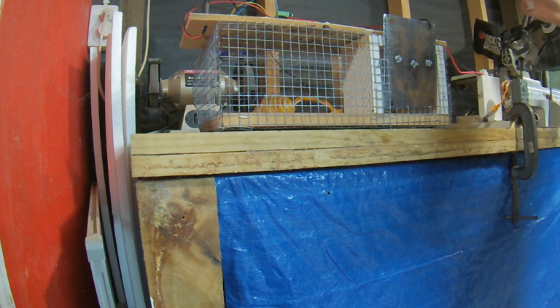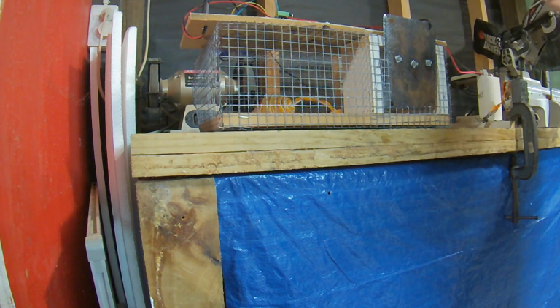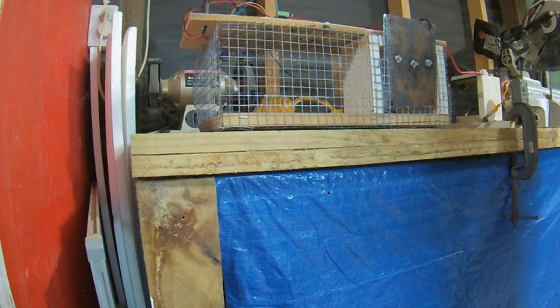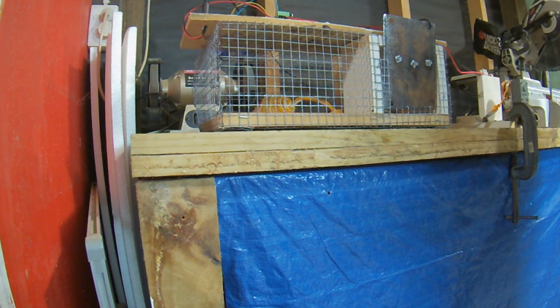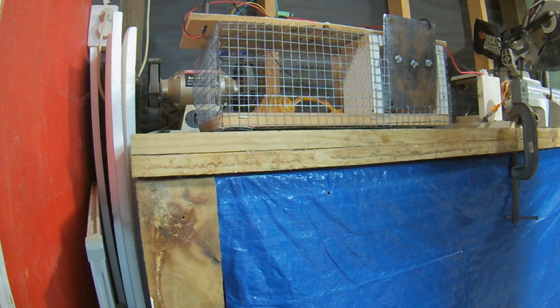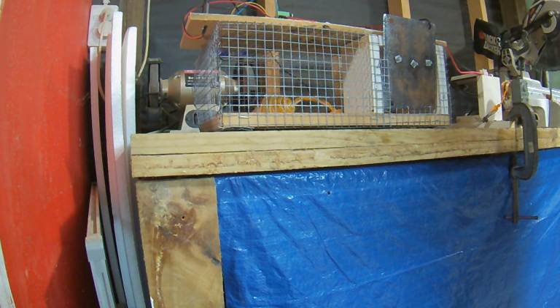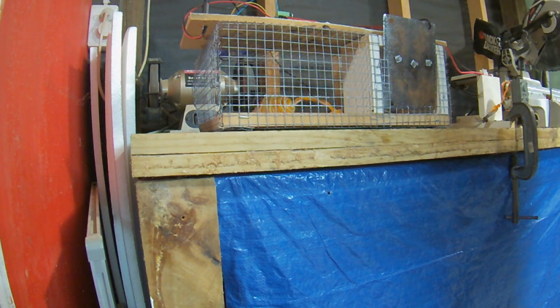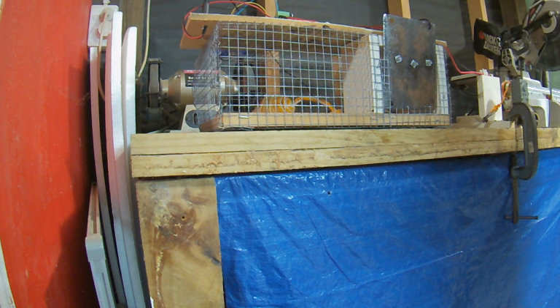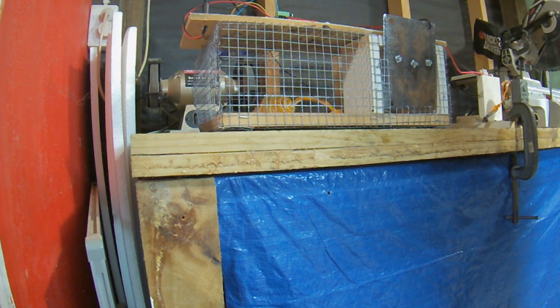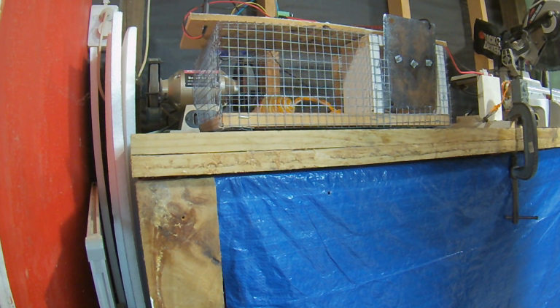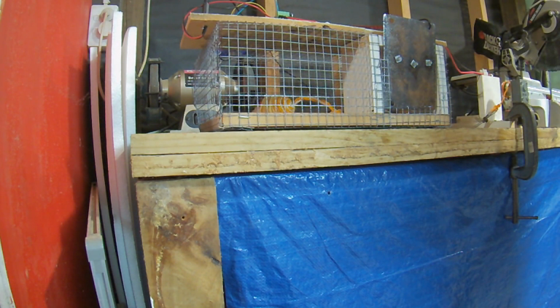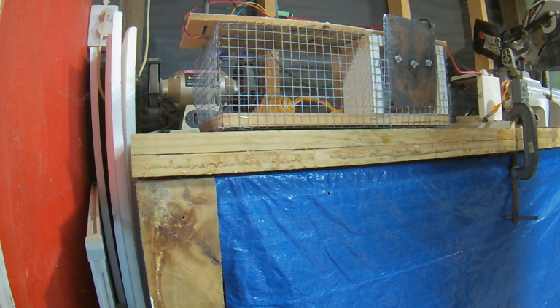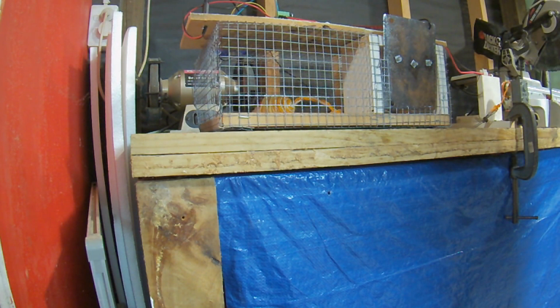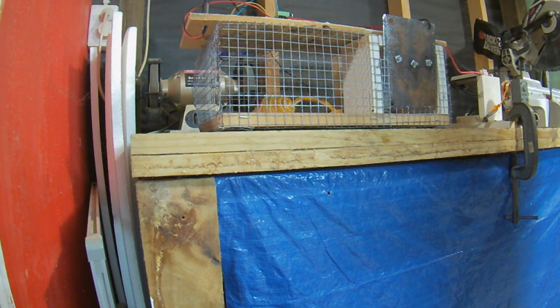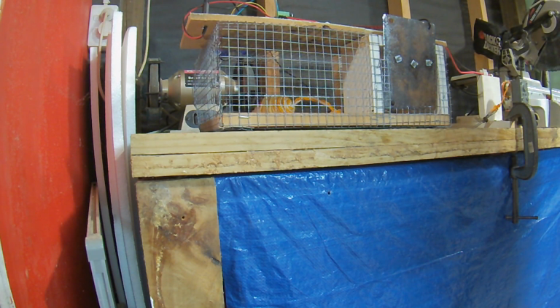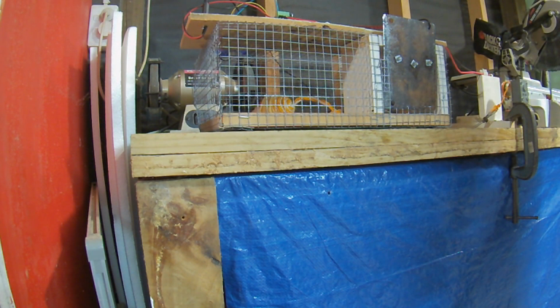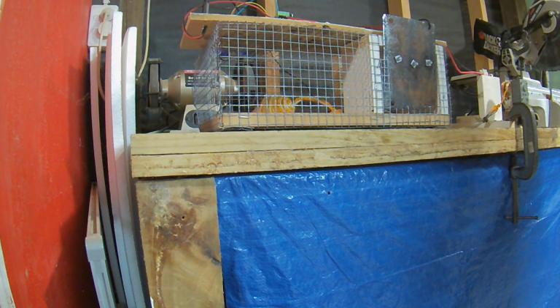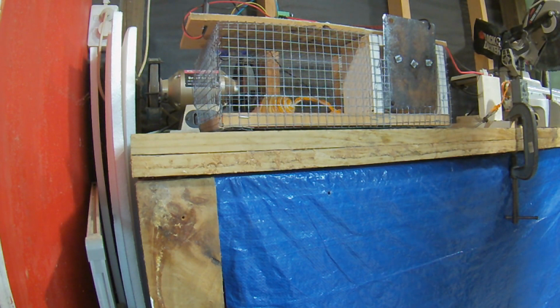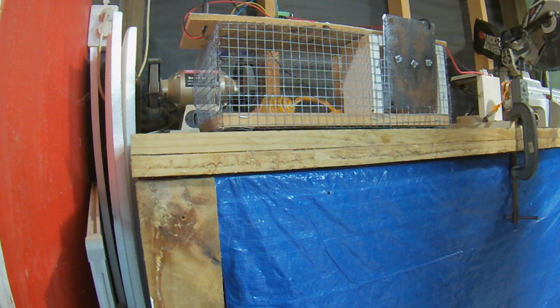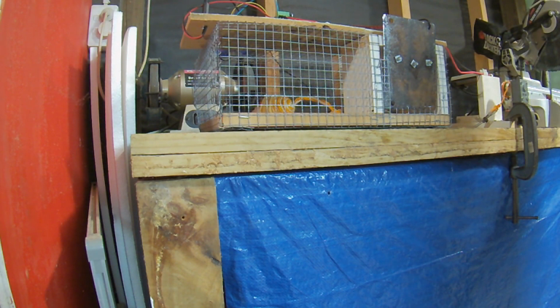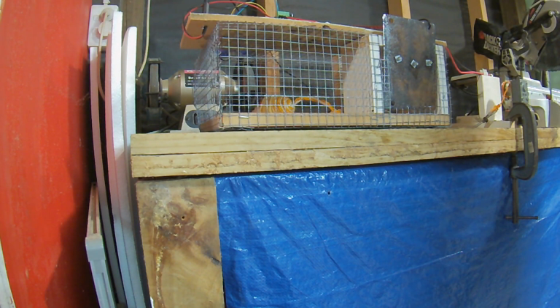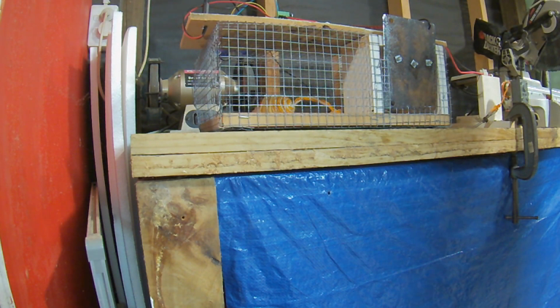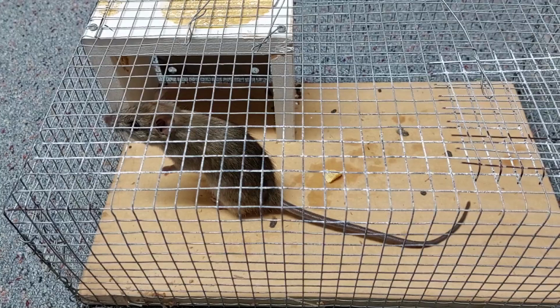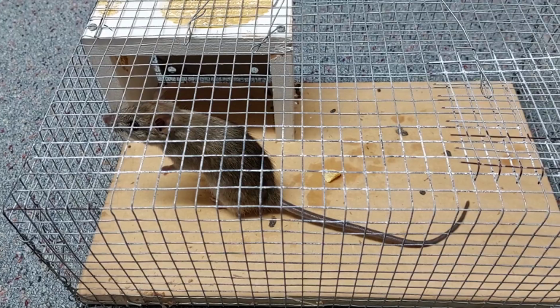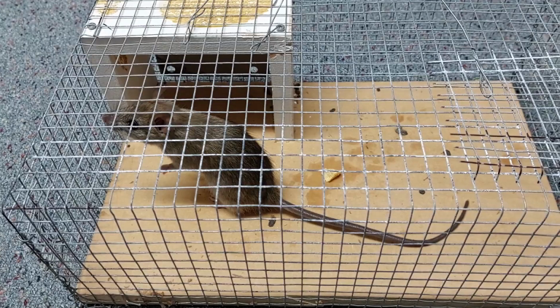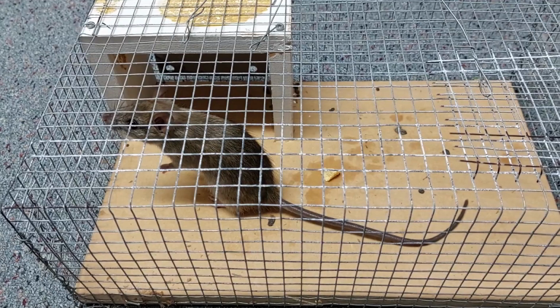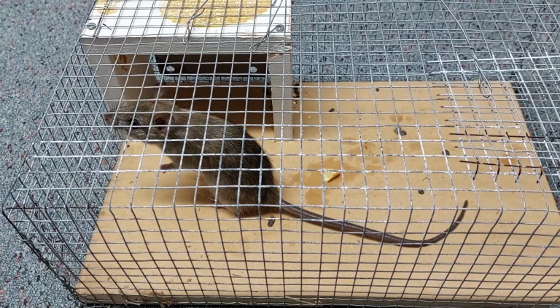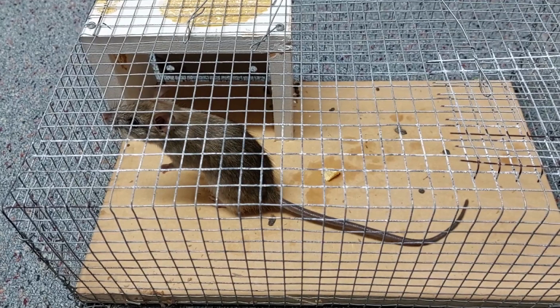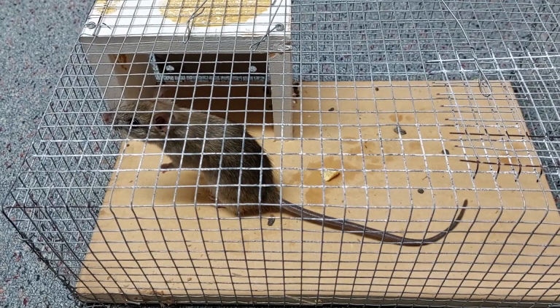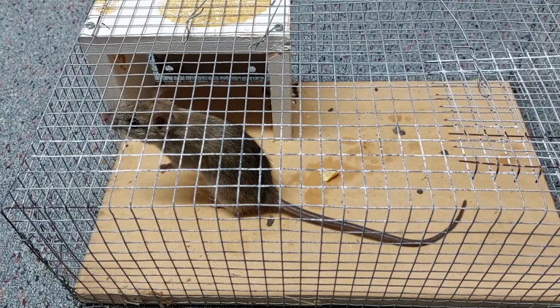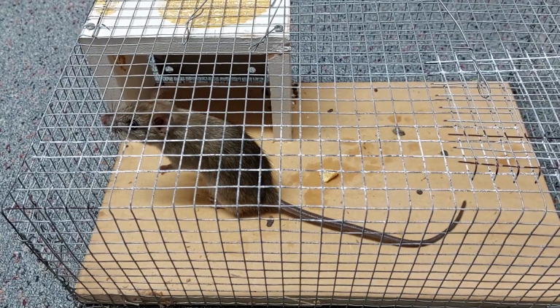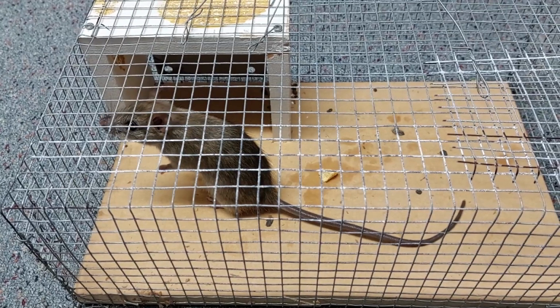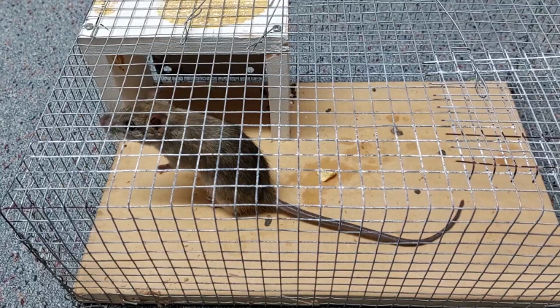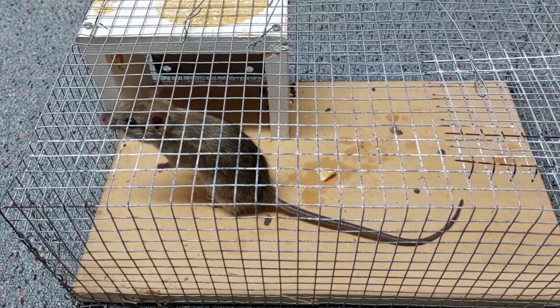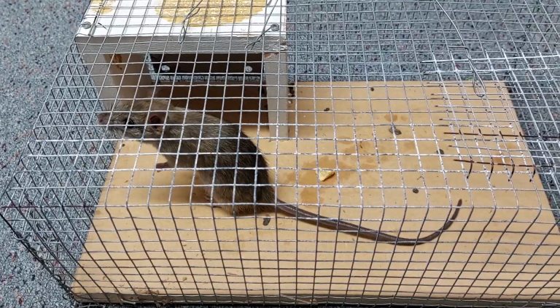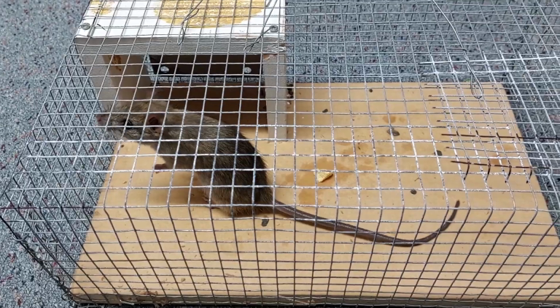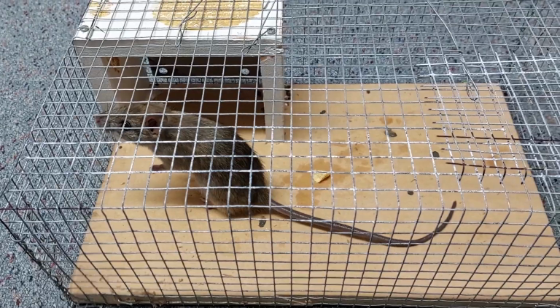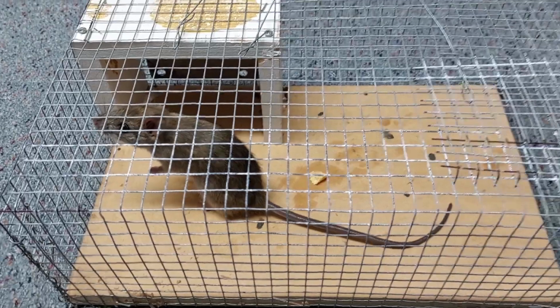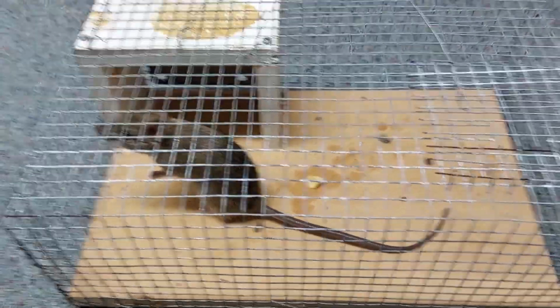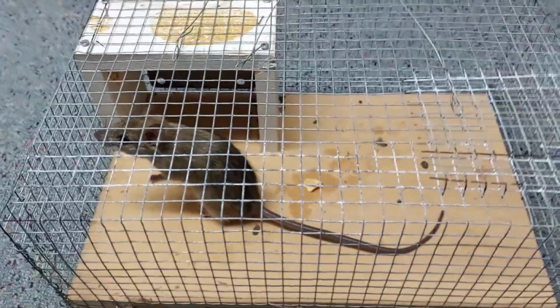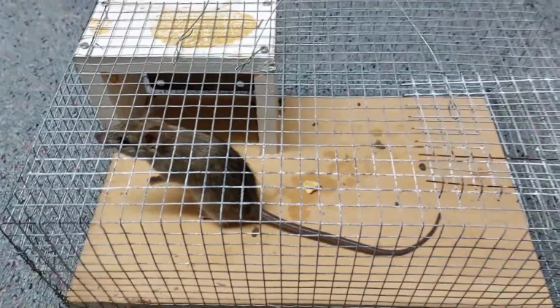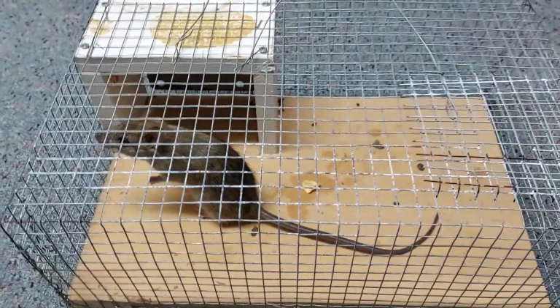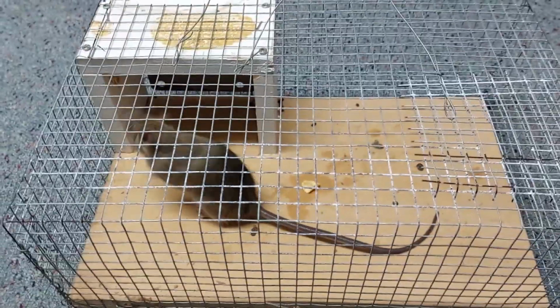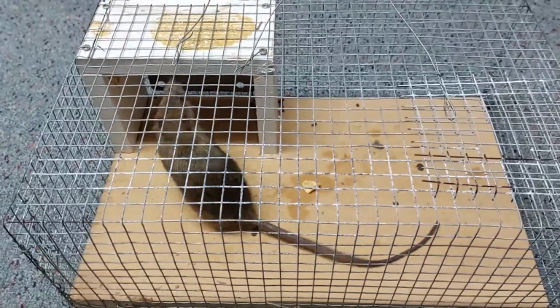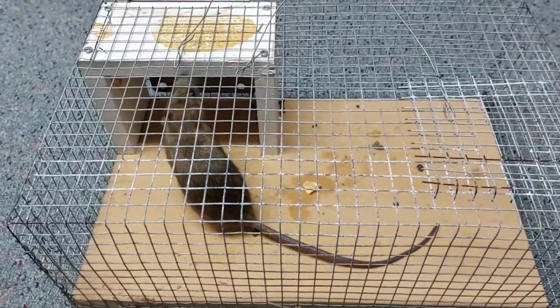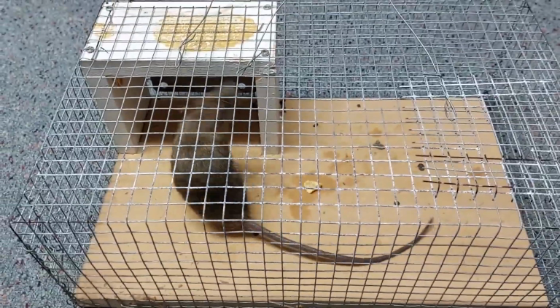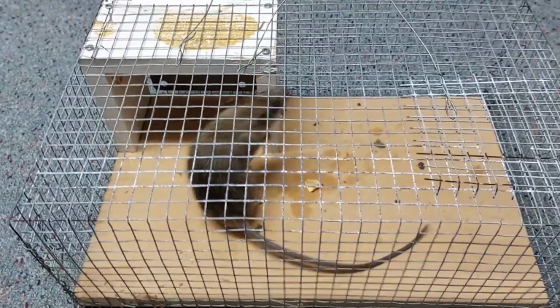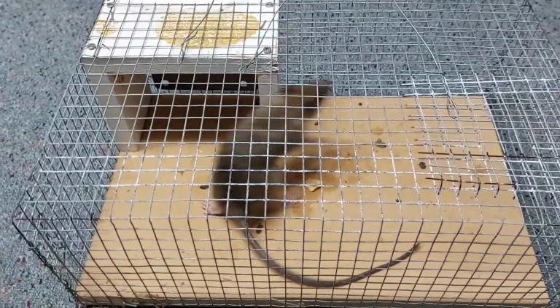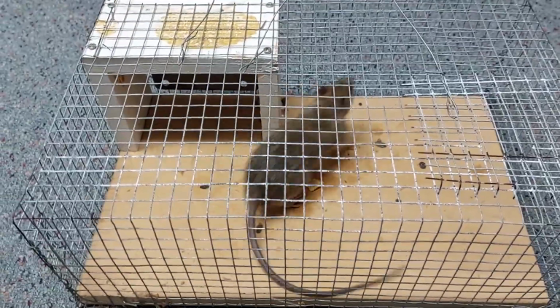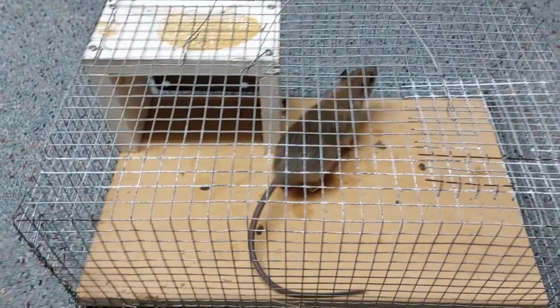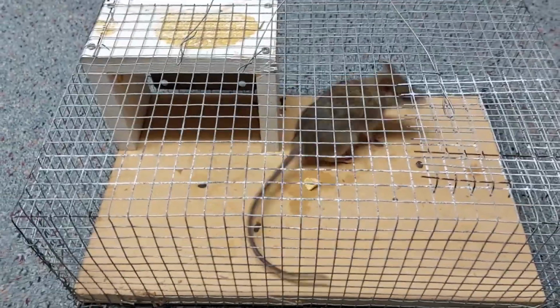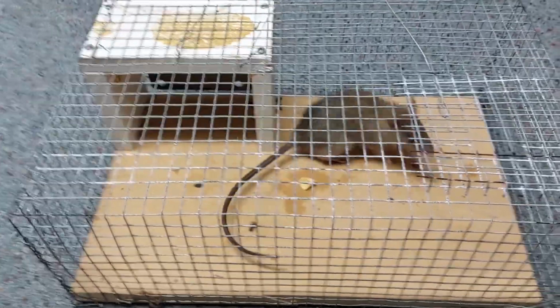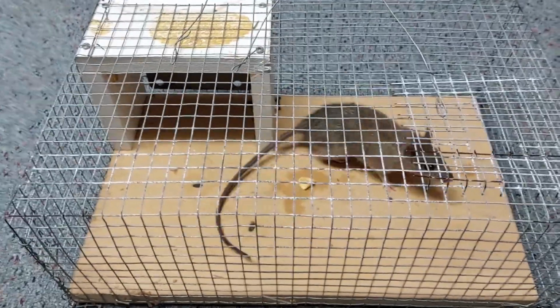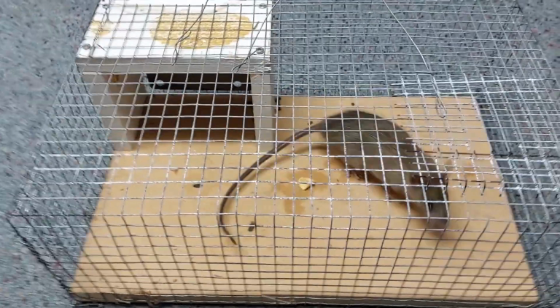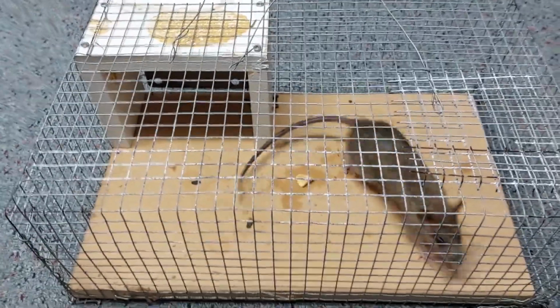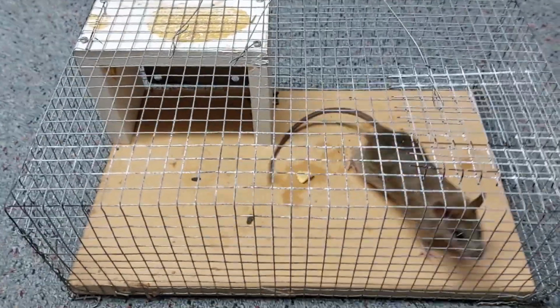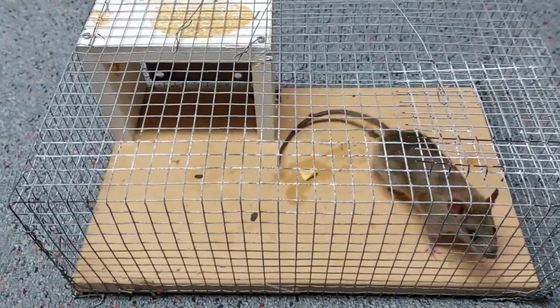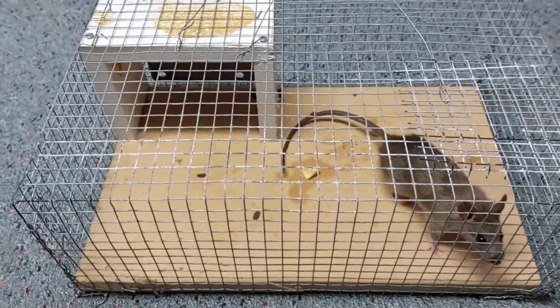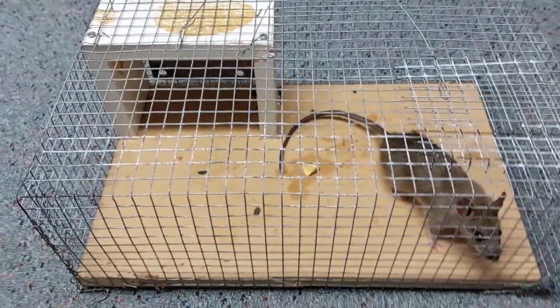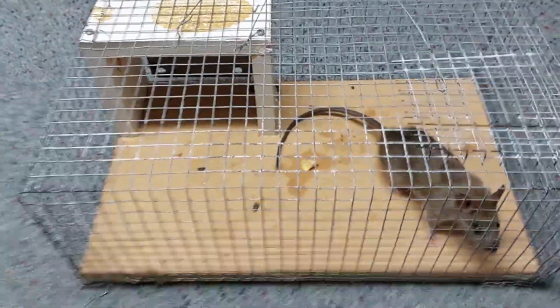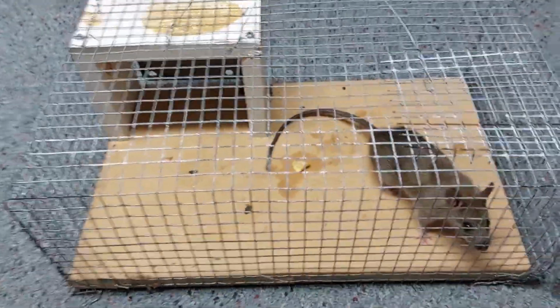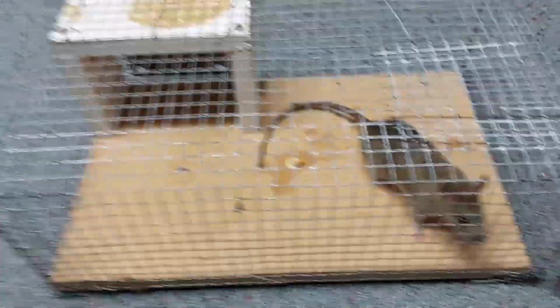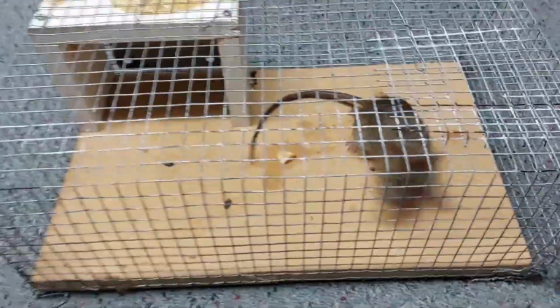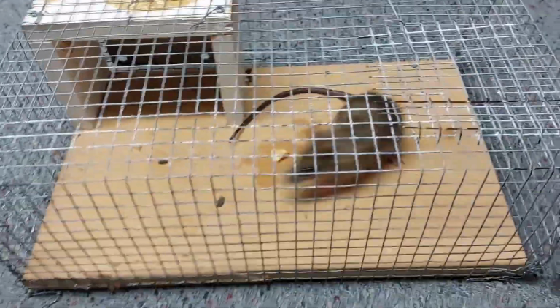There — that's the rat trap. Yay, my first rat caught with the trap!